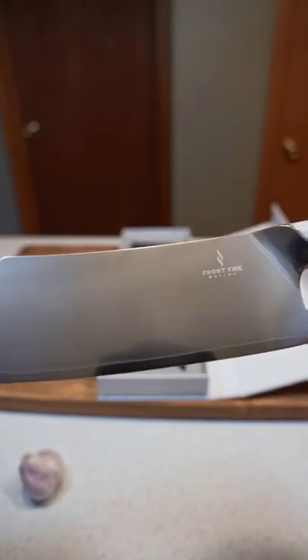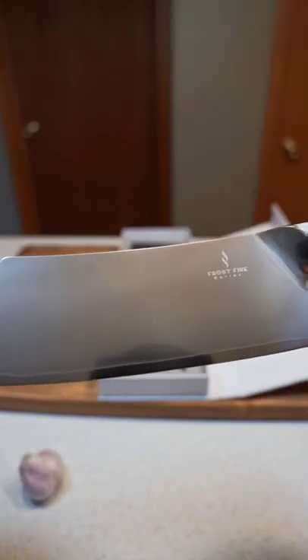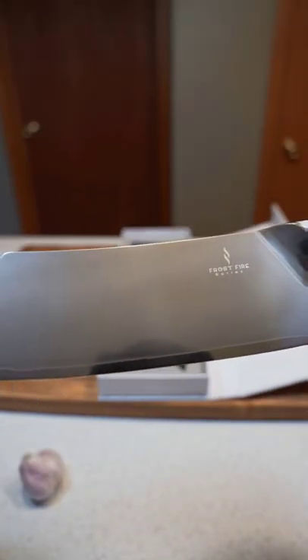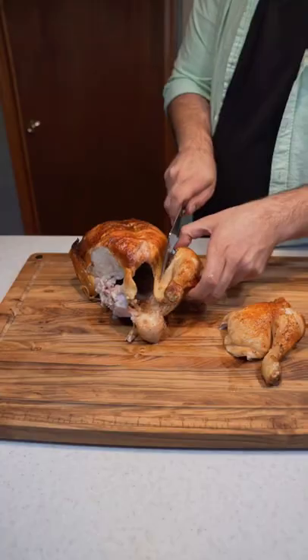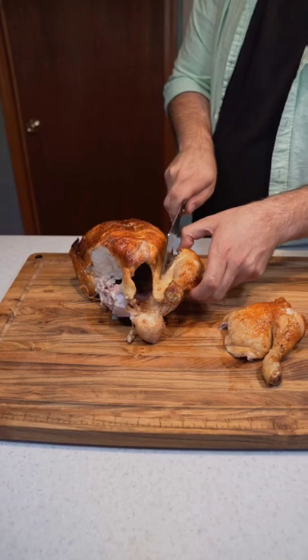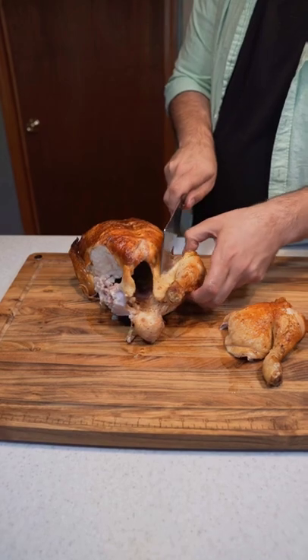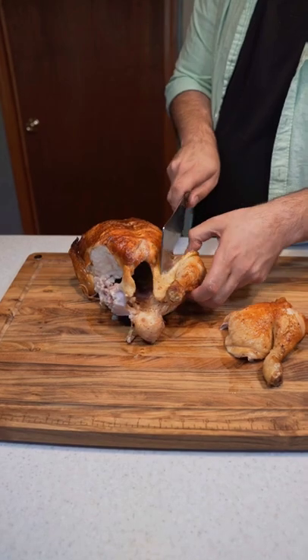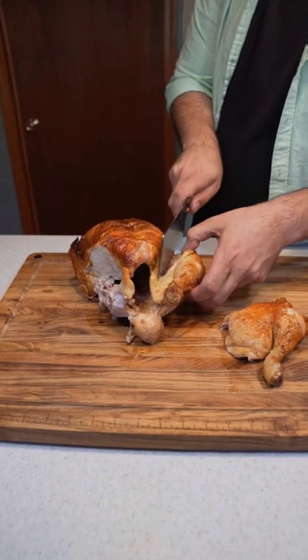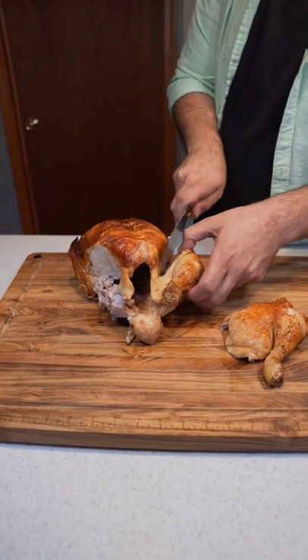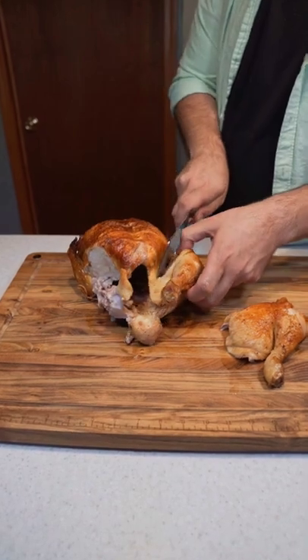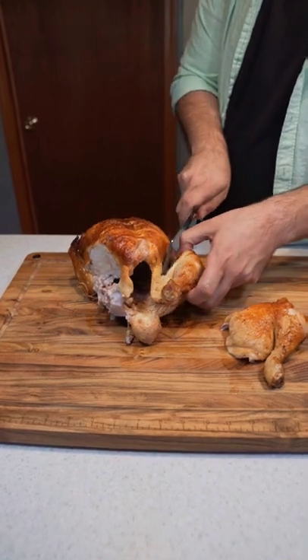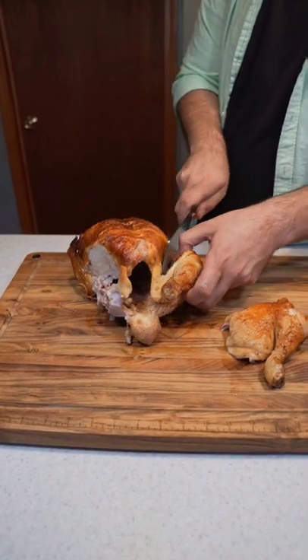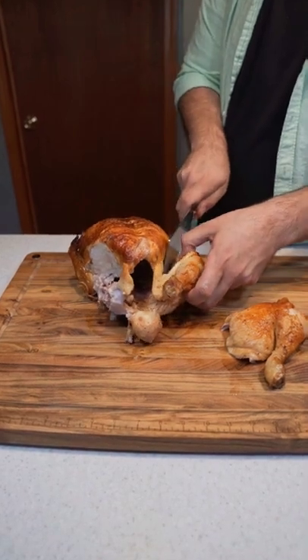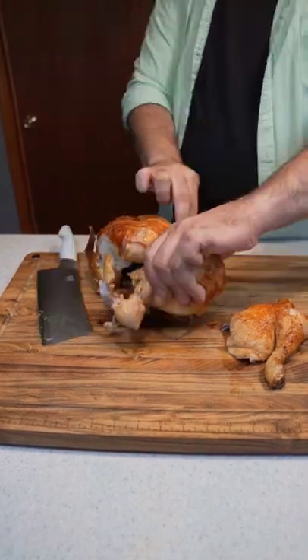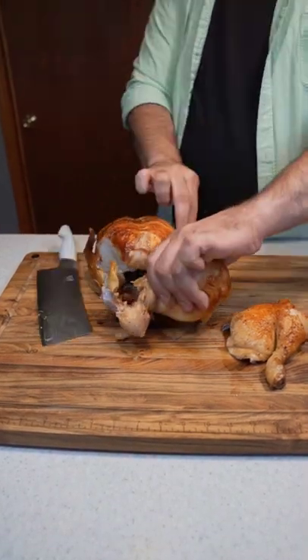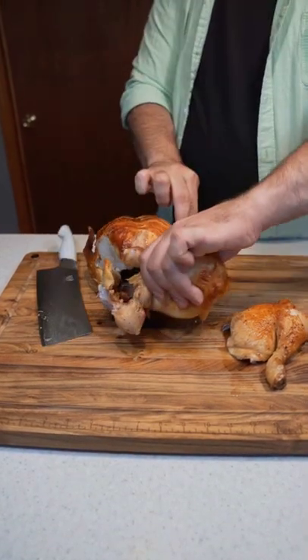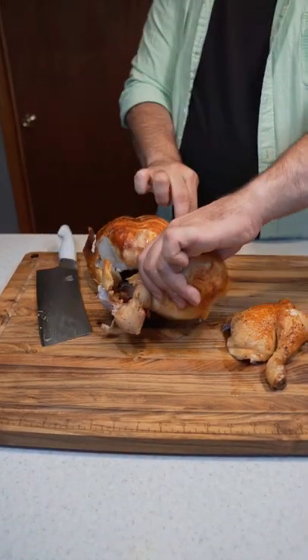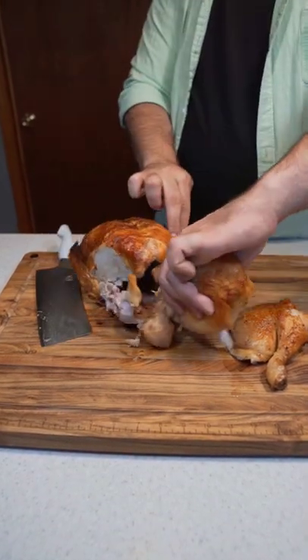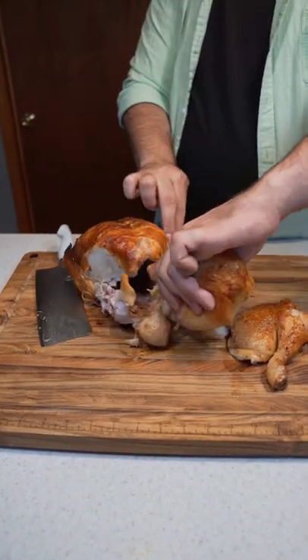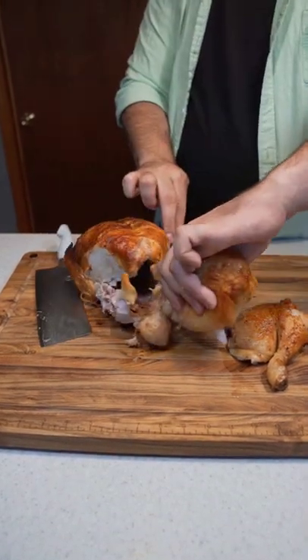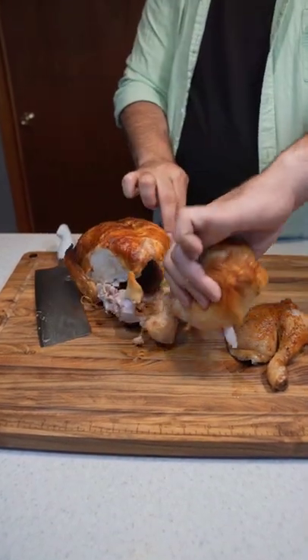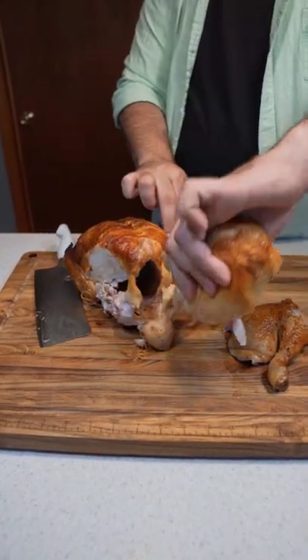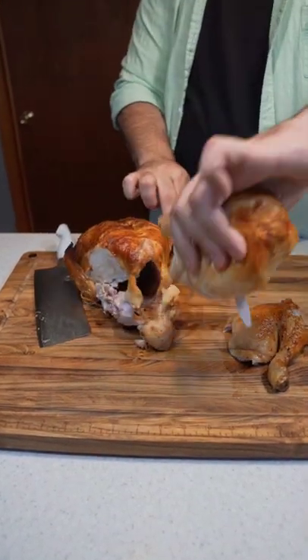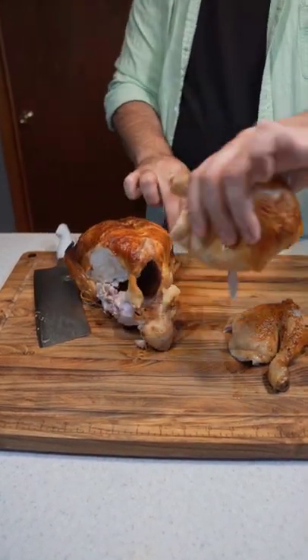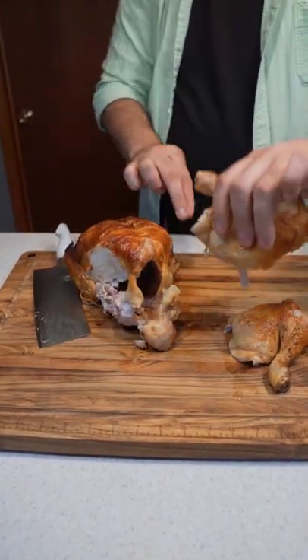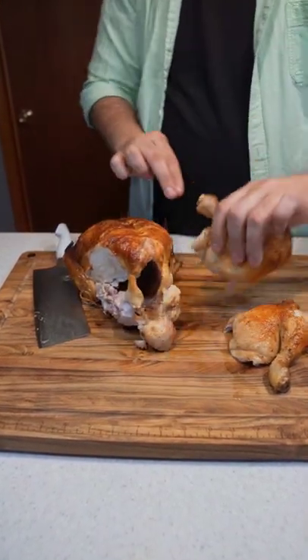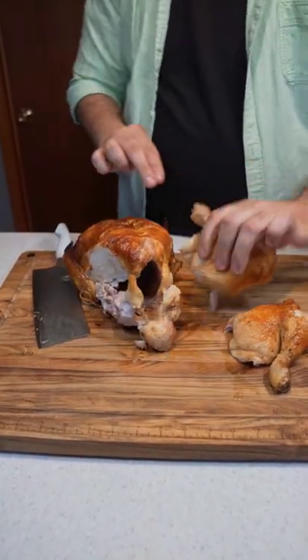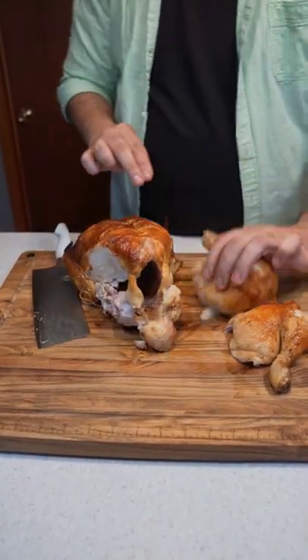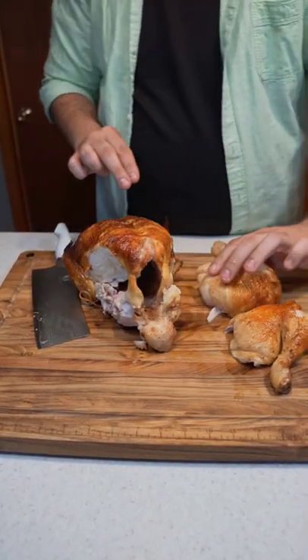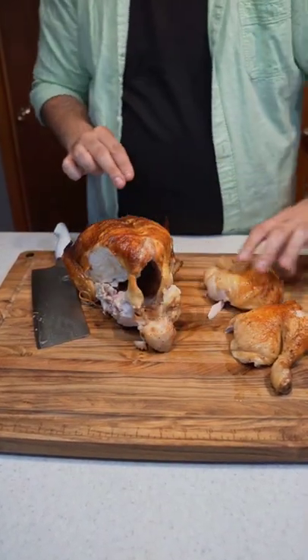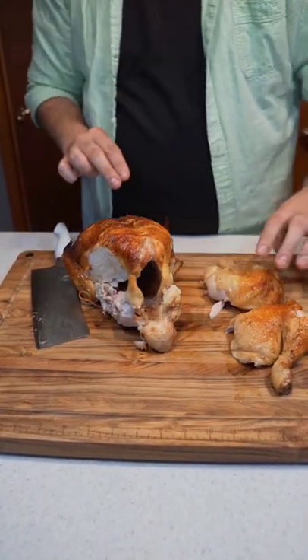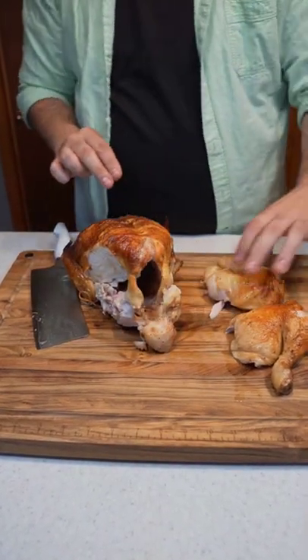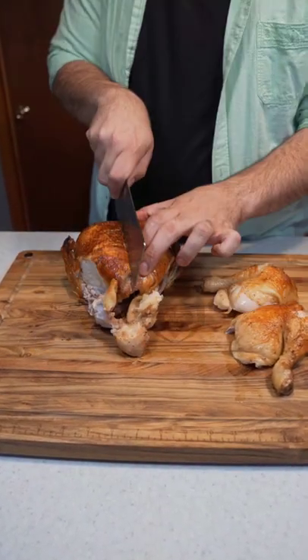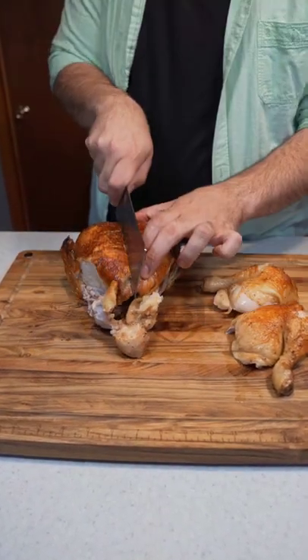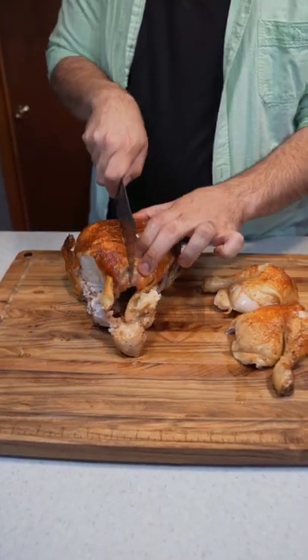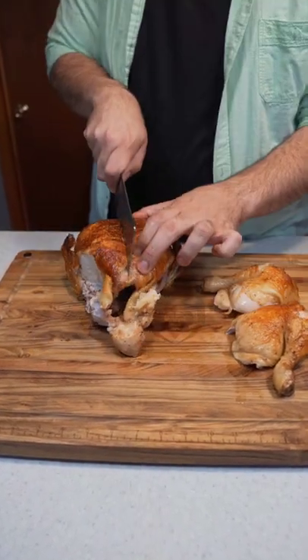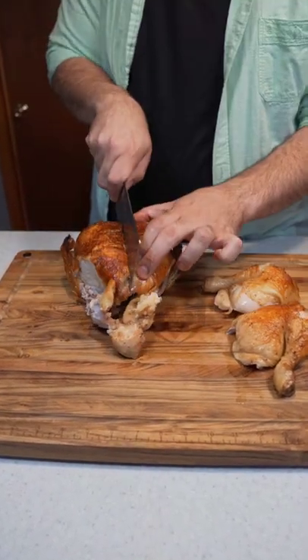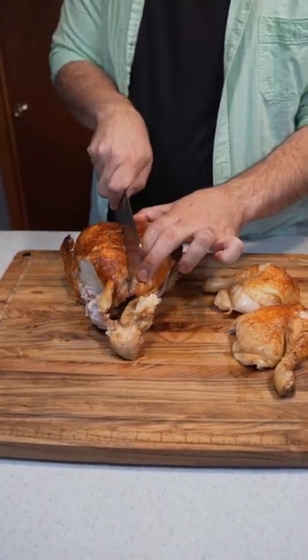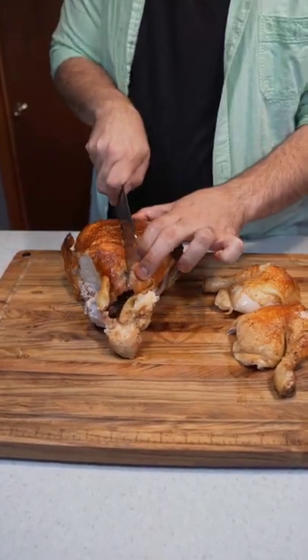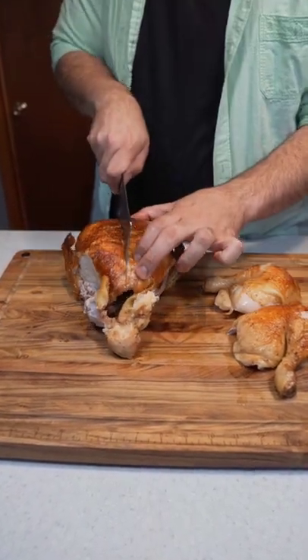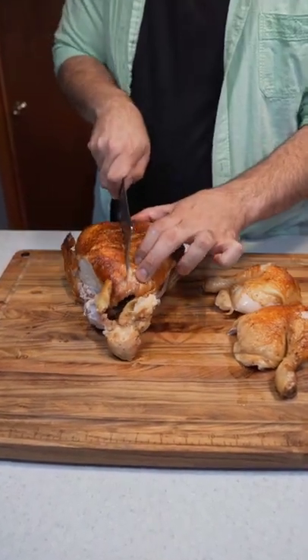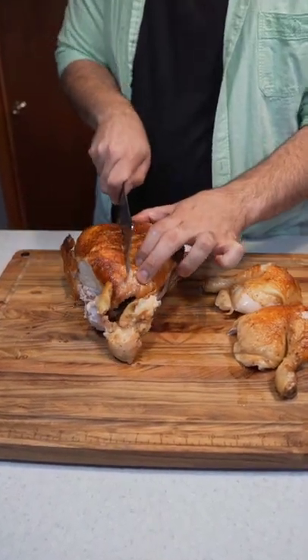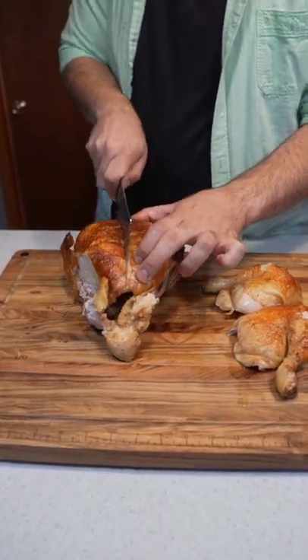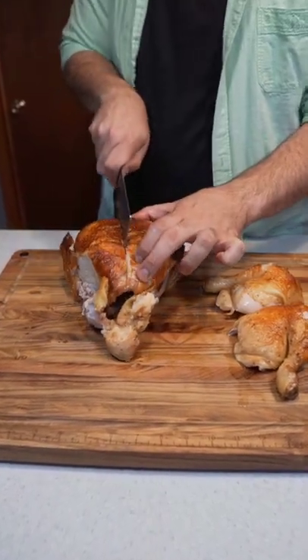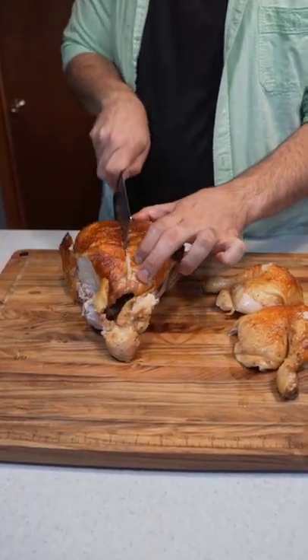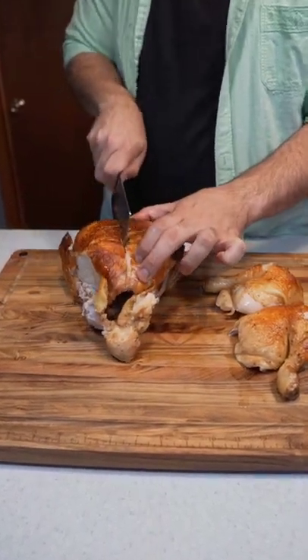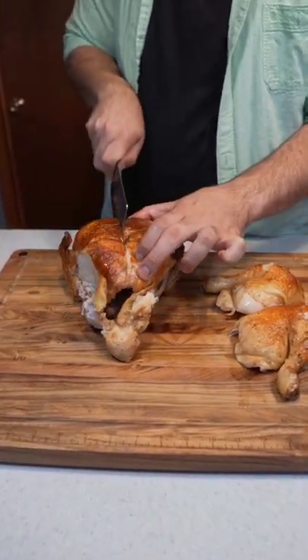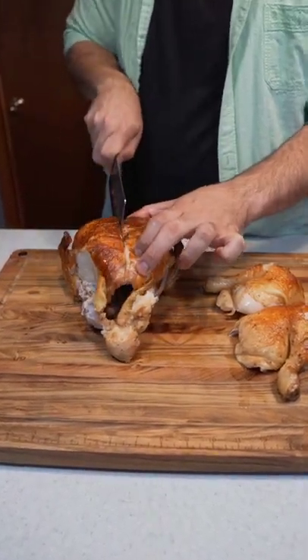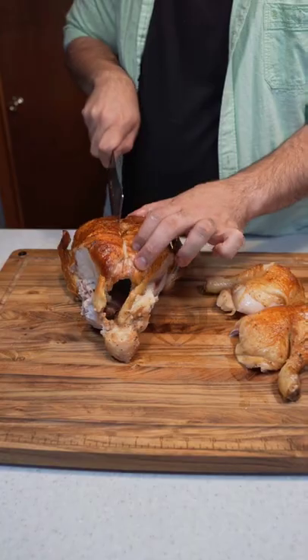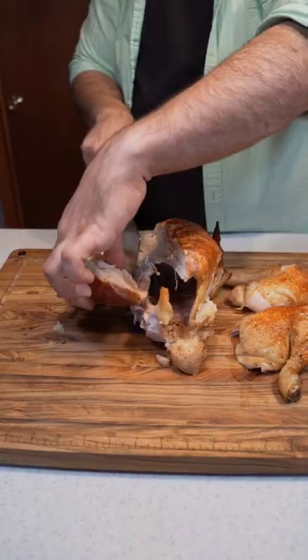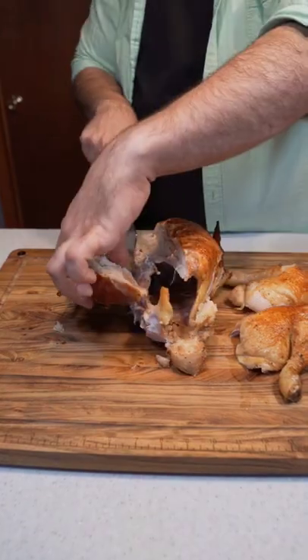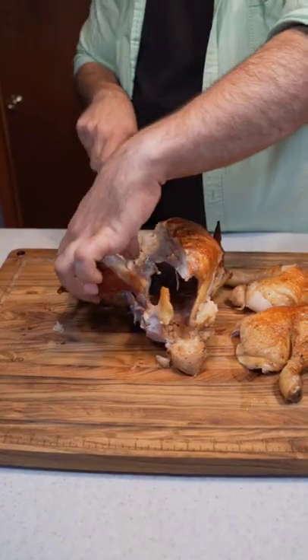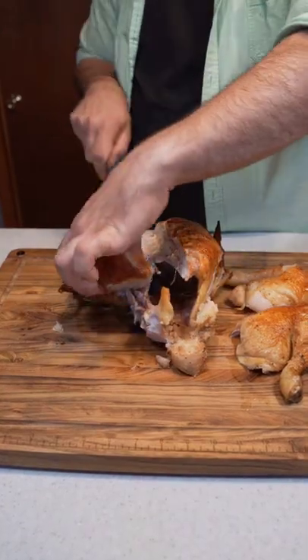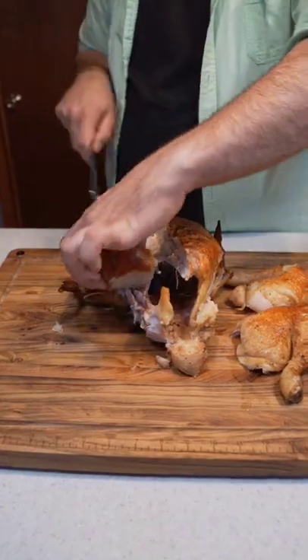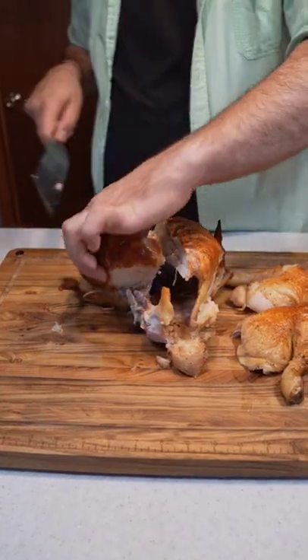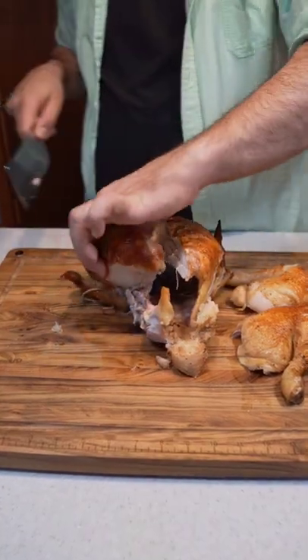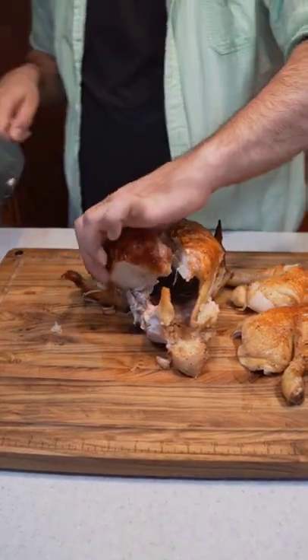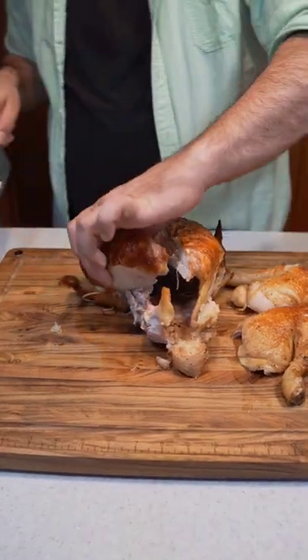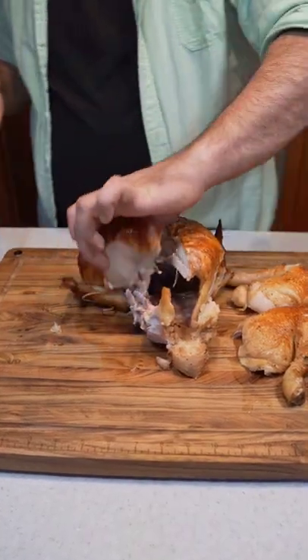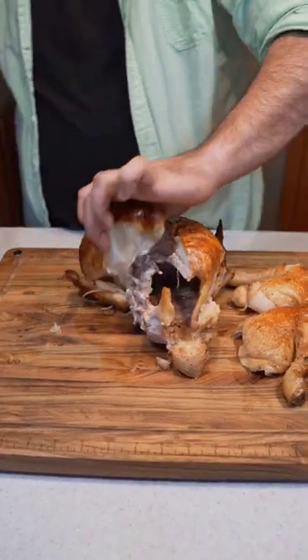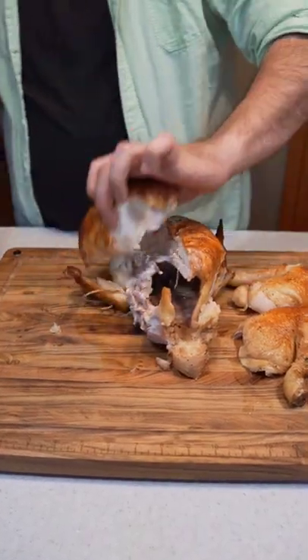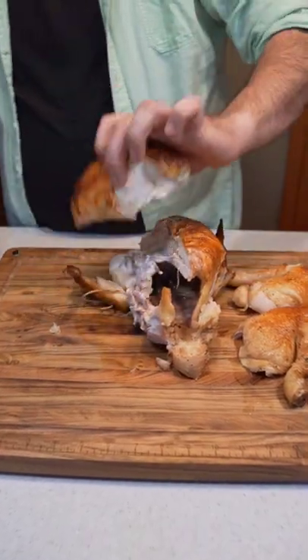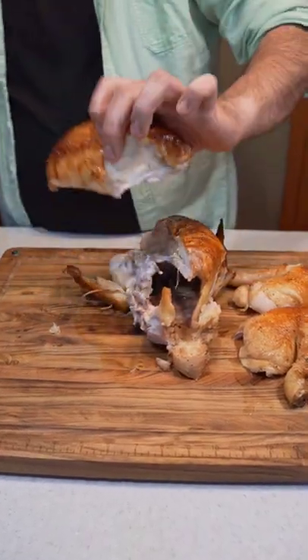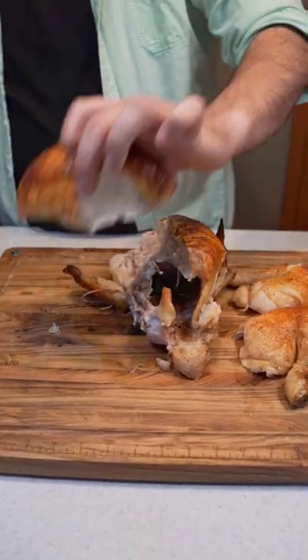I decided to put it through the wringer and break down this chicken. It cut through the meat, bones, and cartilage with no problem at all. It's extremely sturdy and cuts through this chicken like butter.